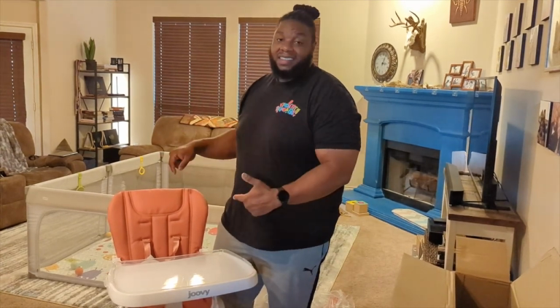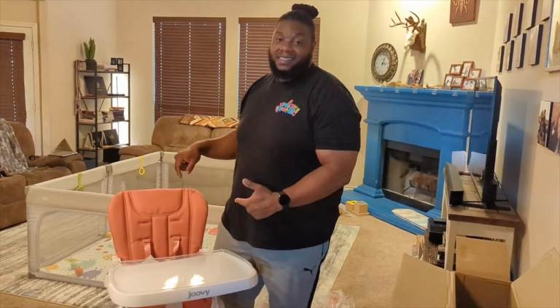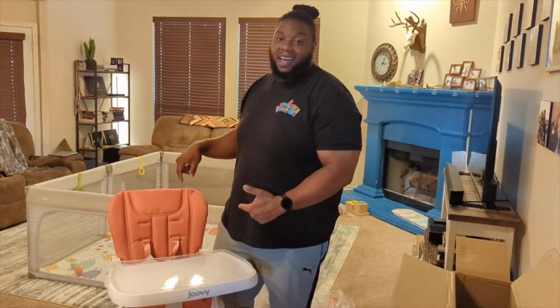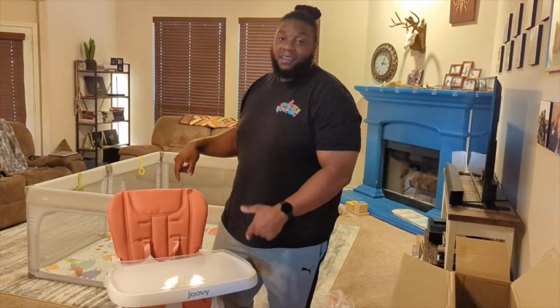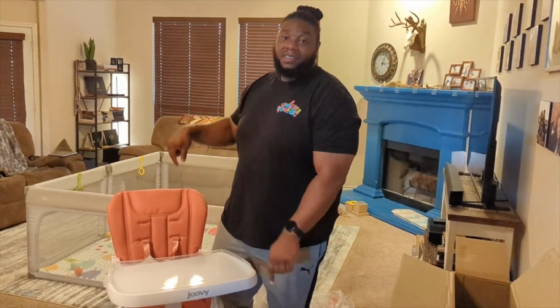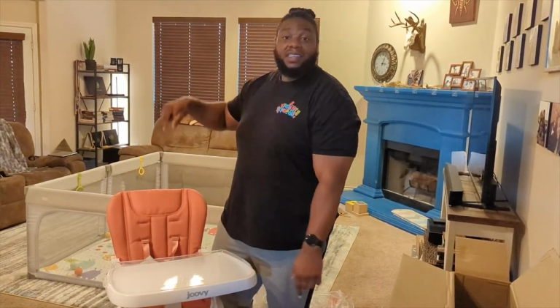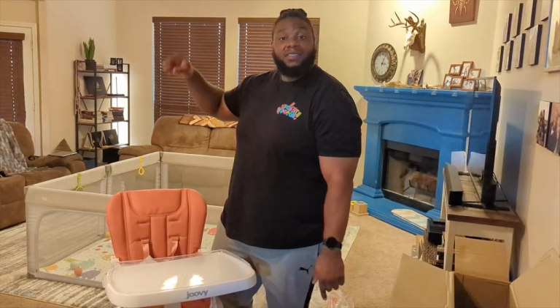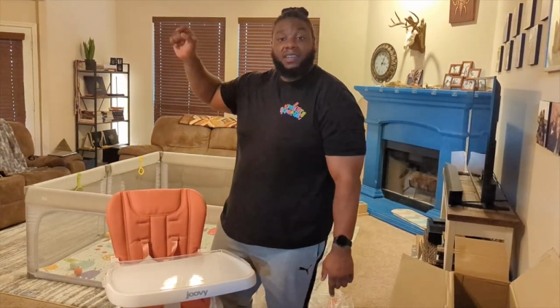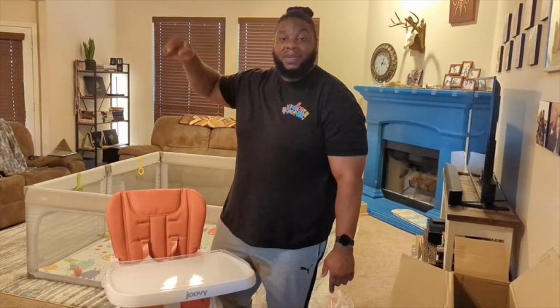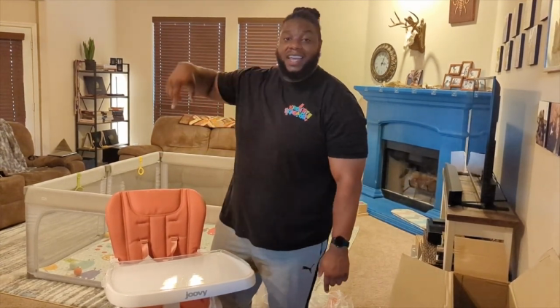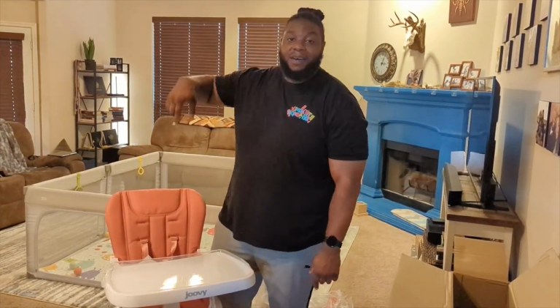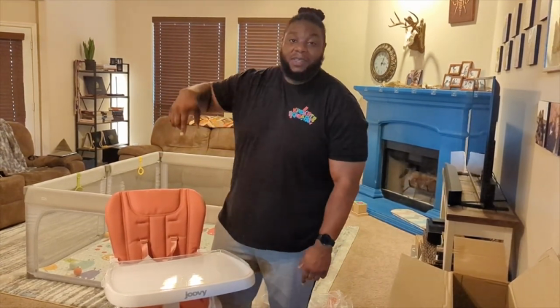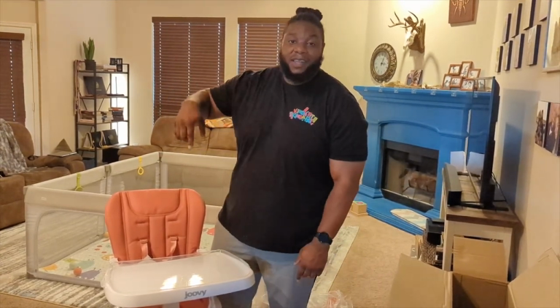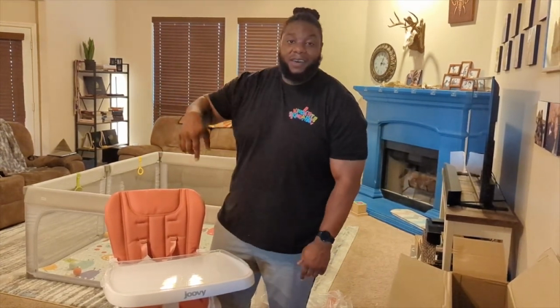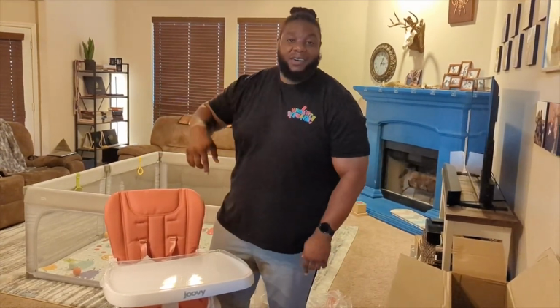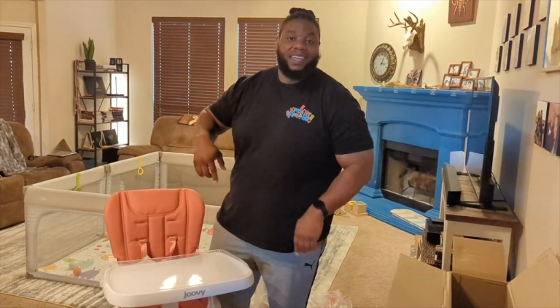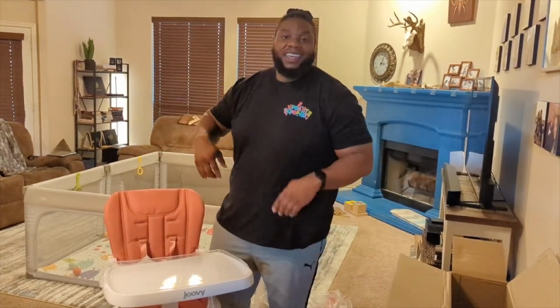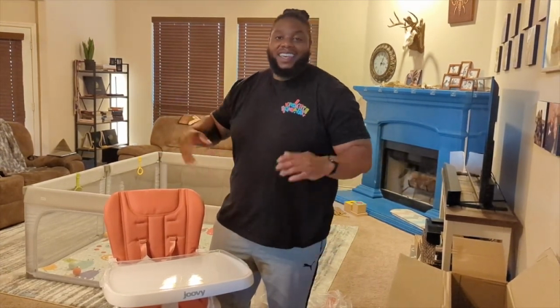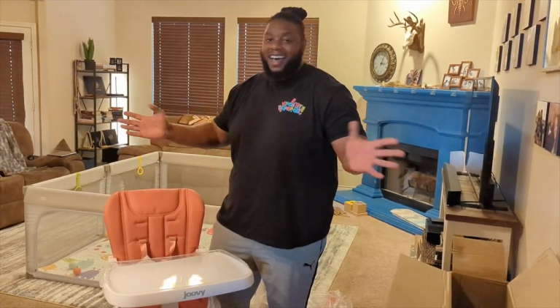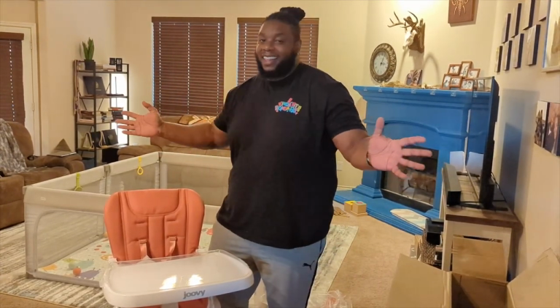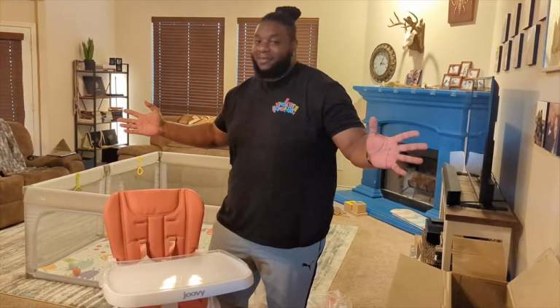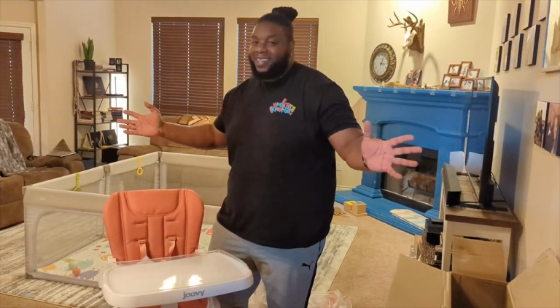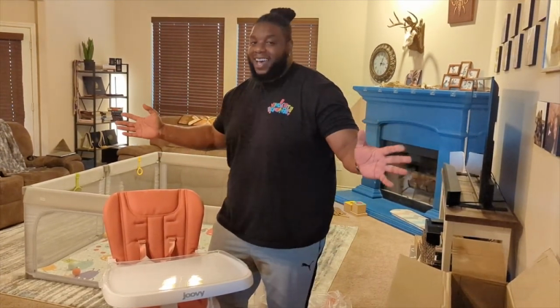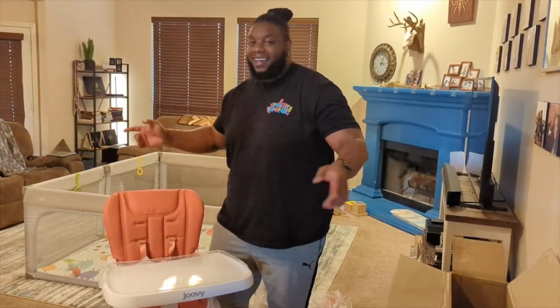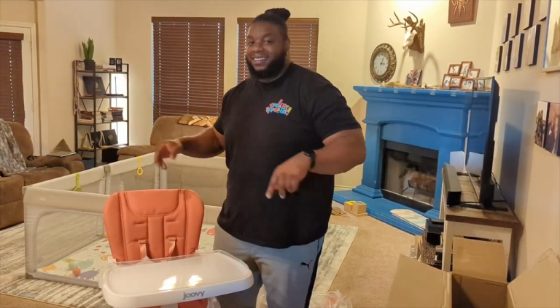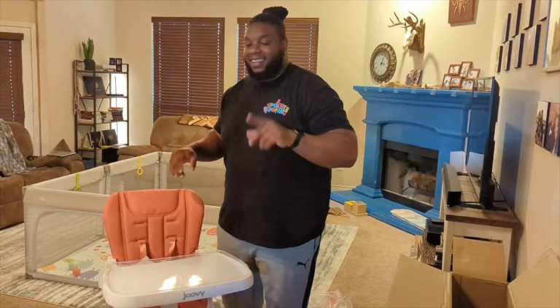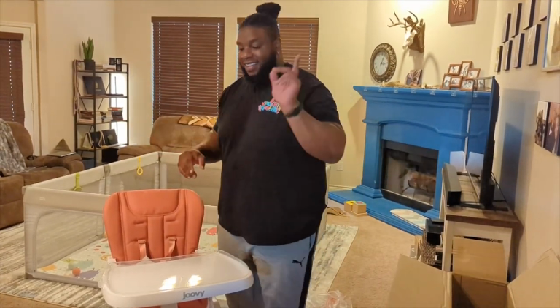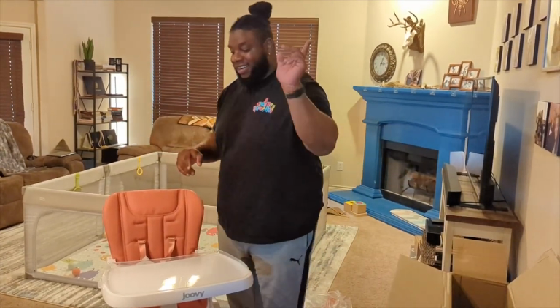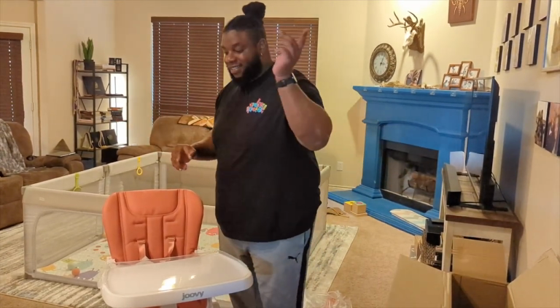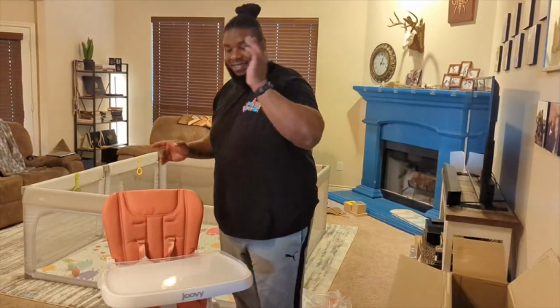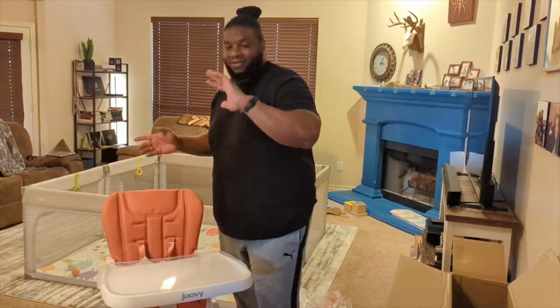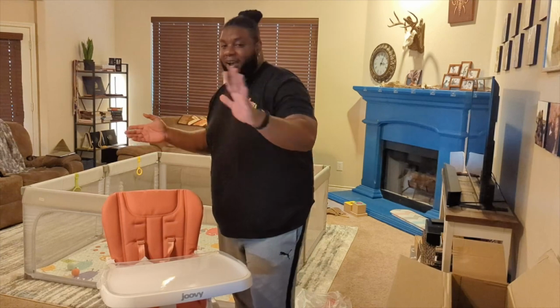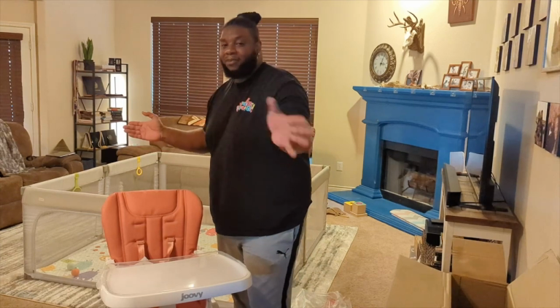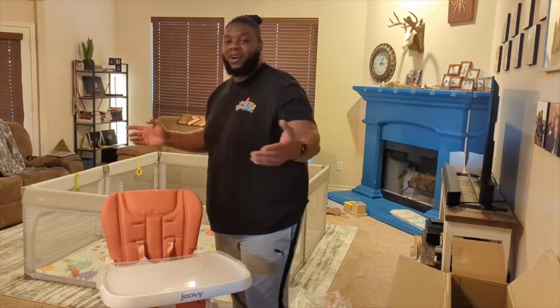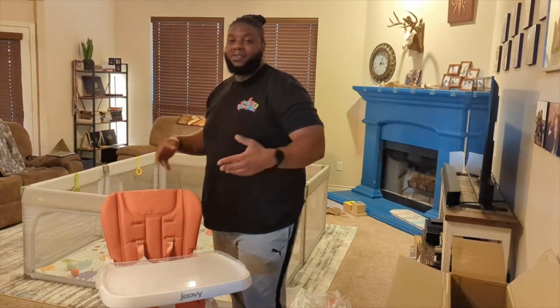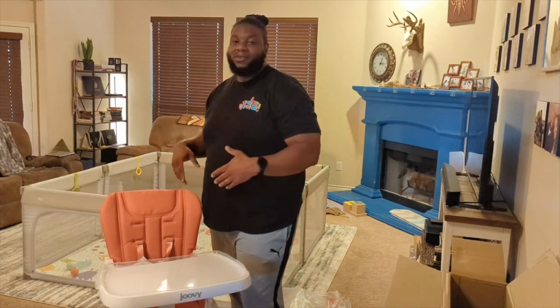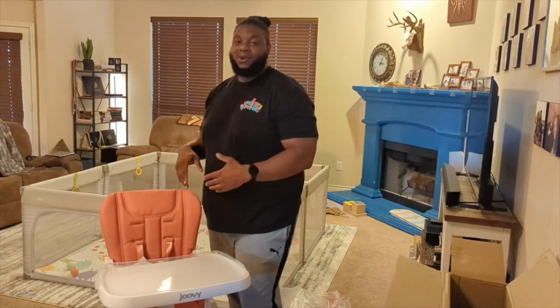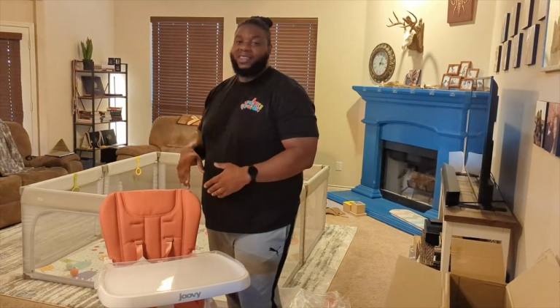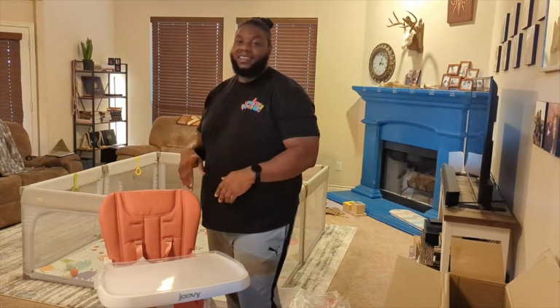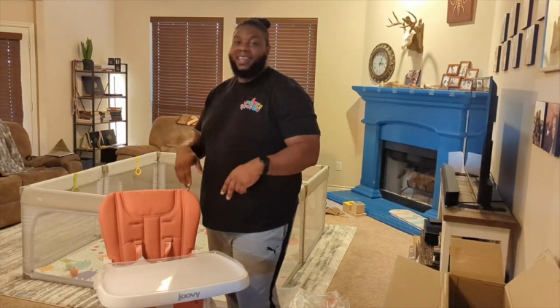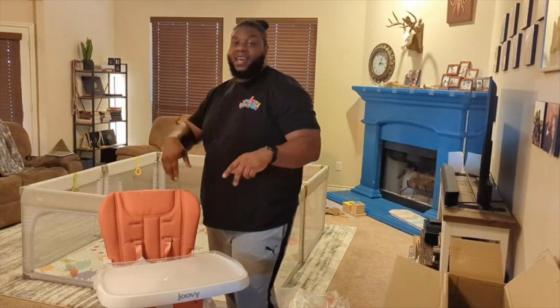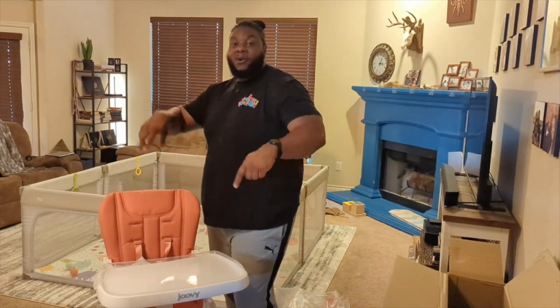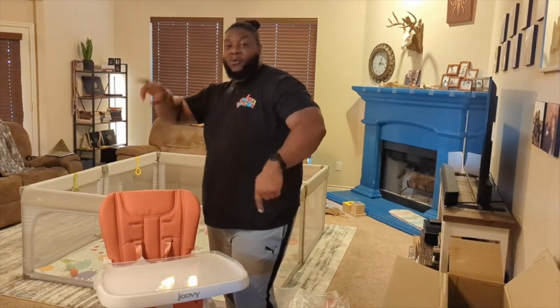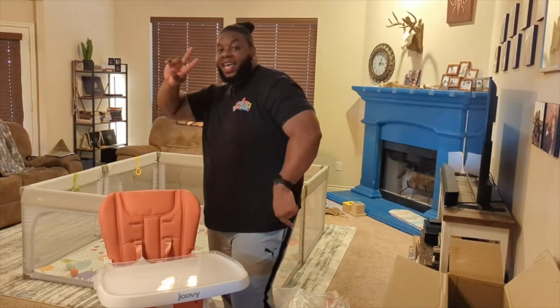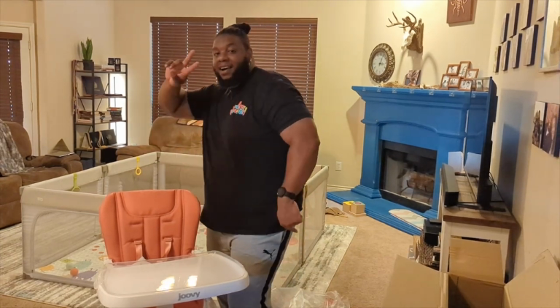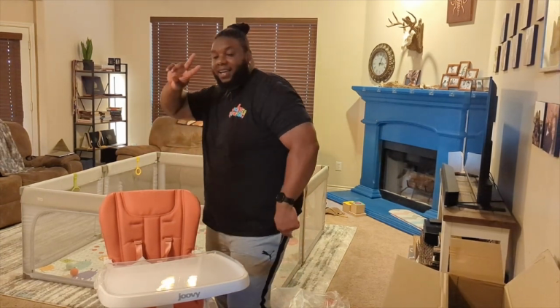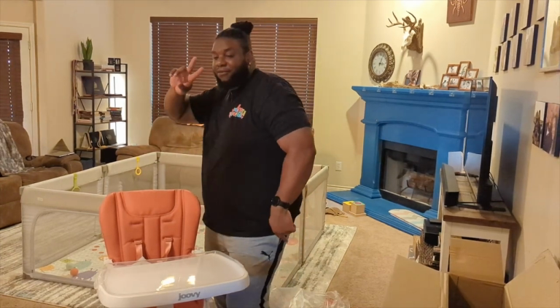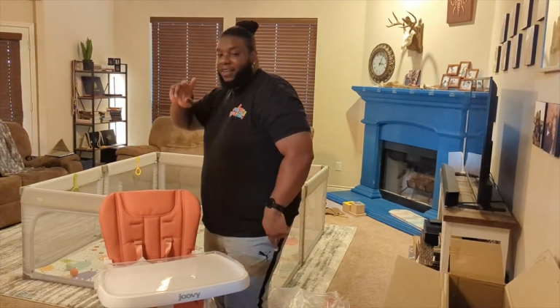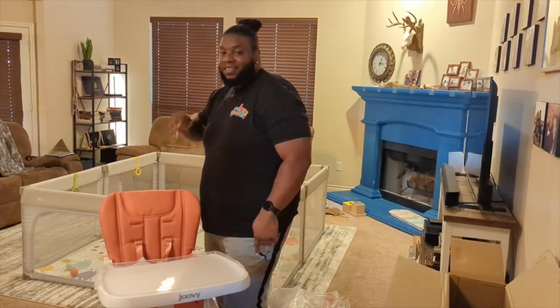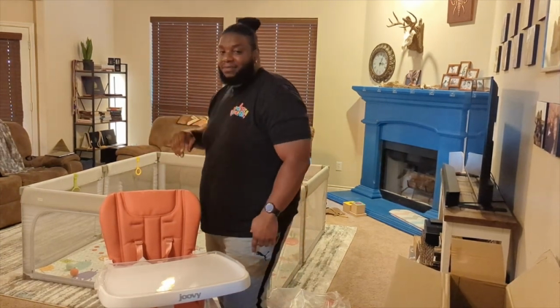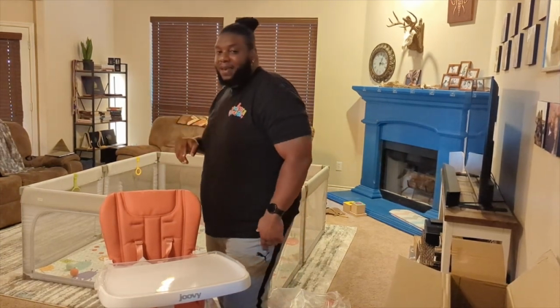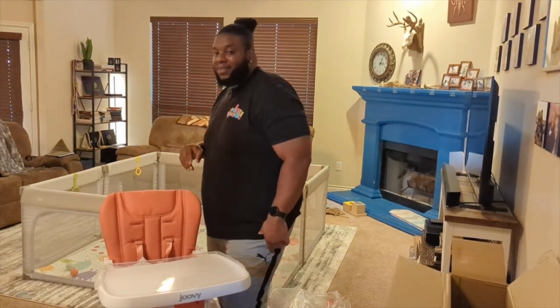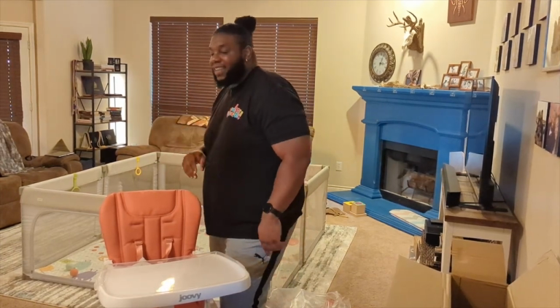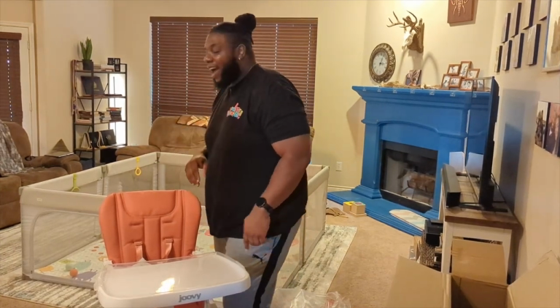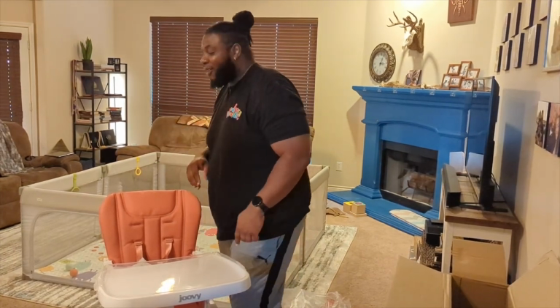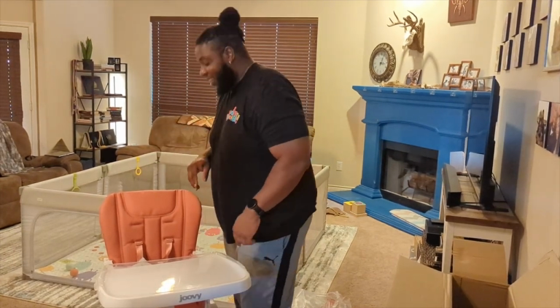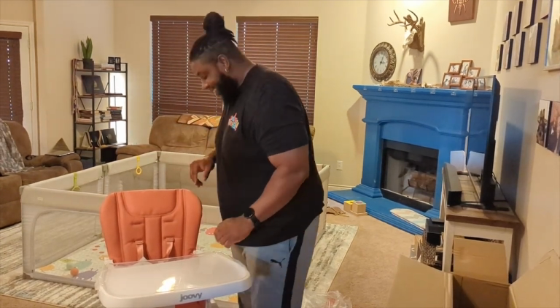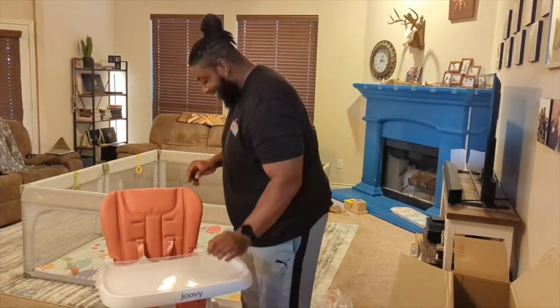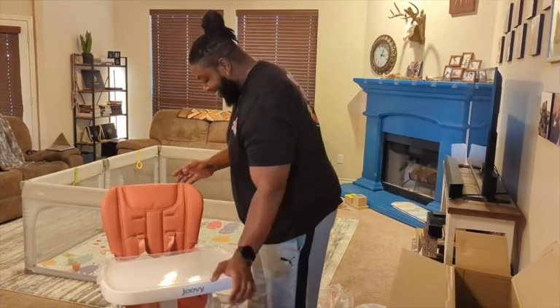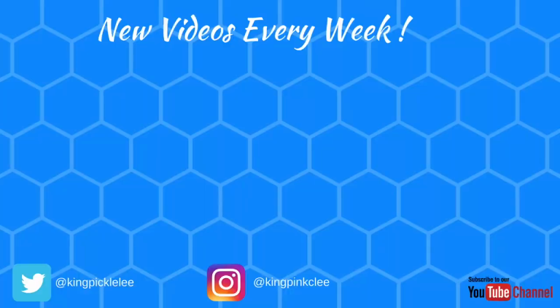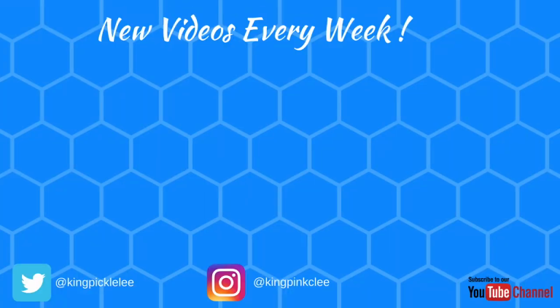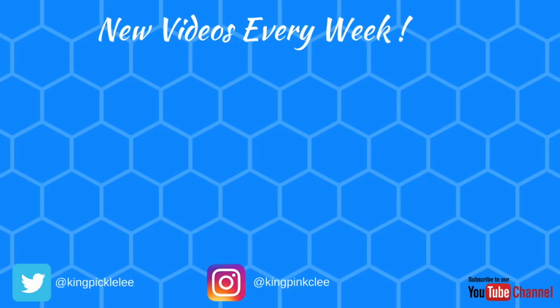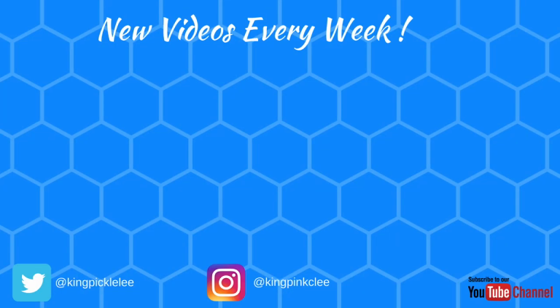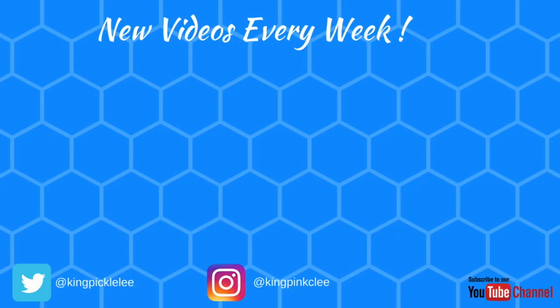Check these out — the link's going to be down below. I love you guys. Subscribe and do all those cool things. We all gotta feed these babies!